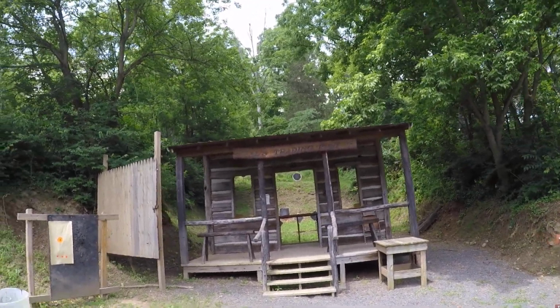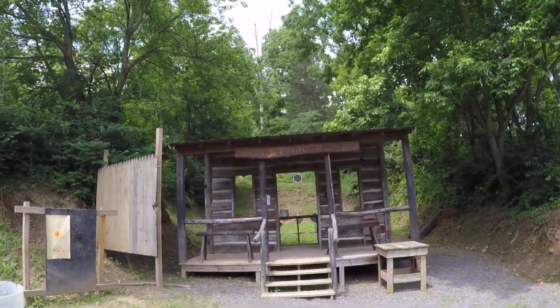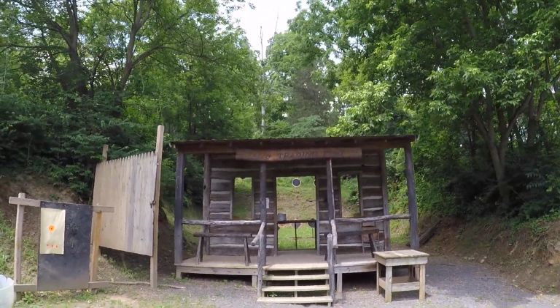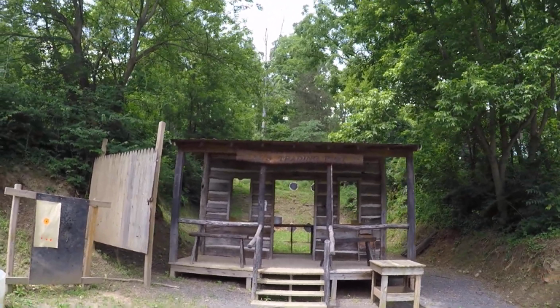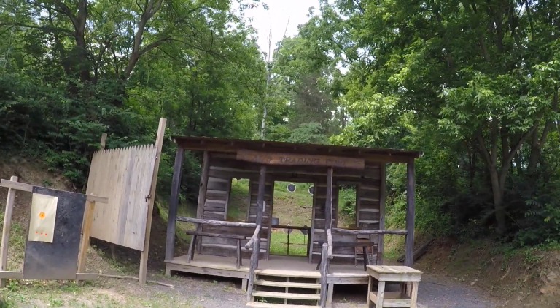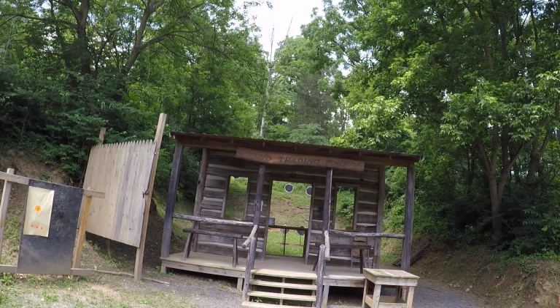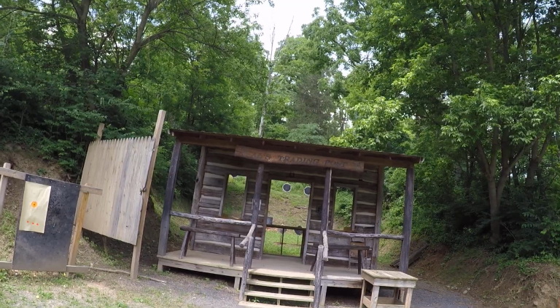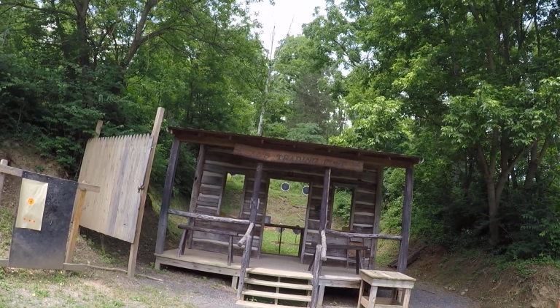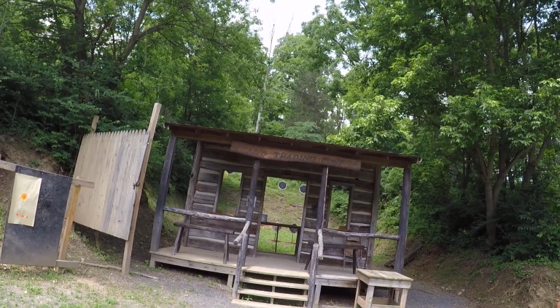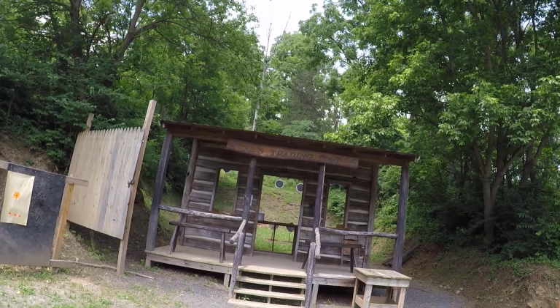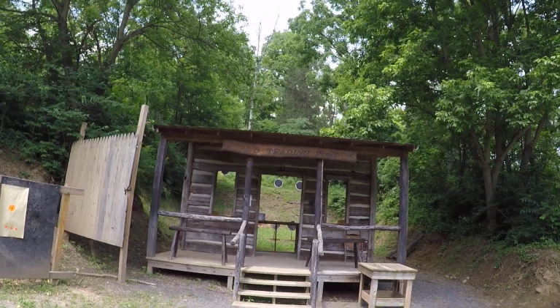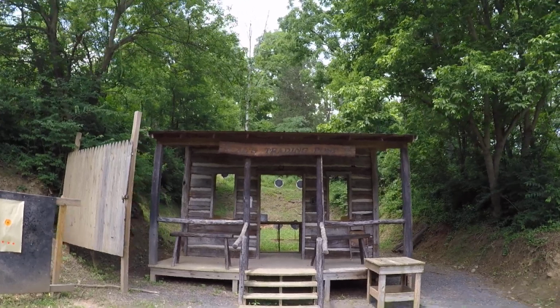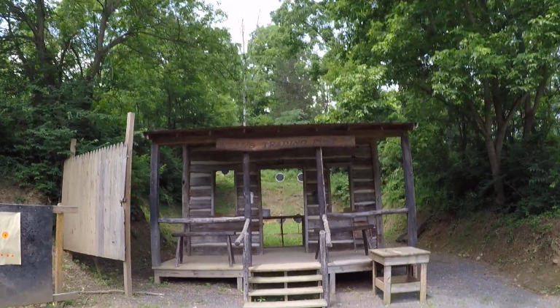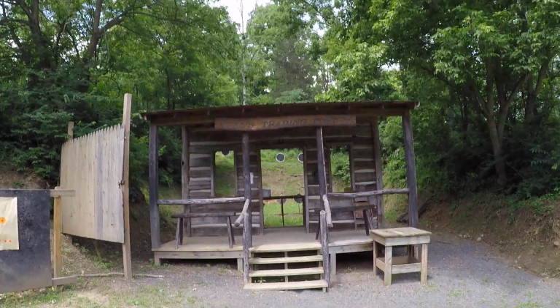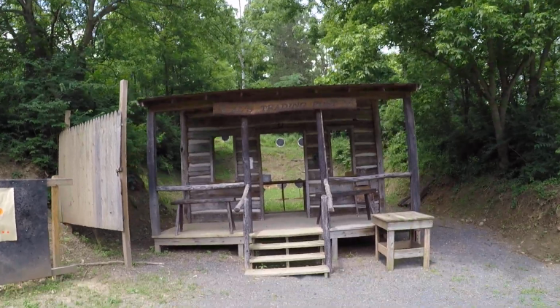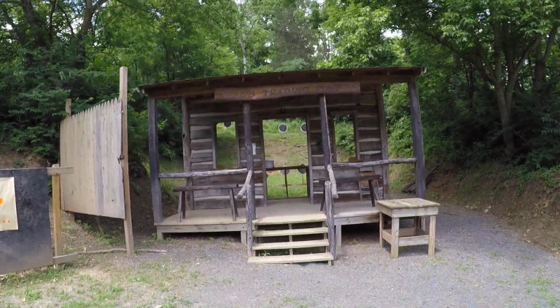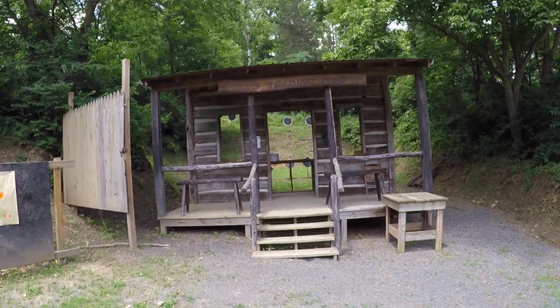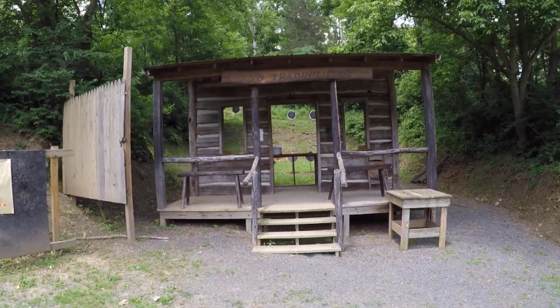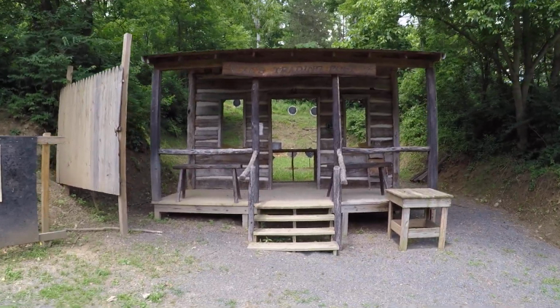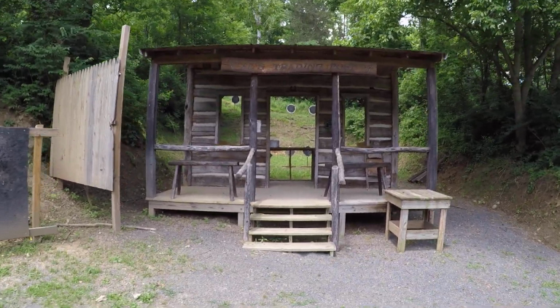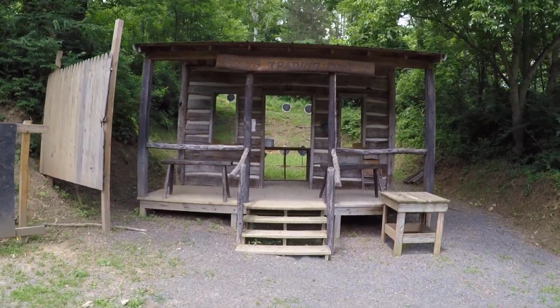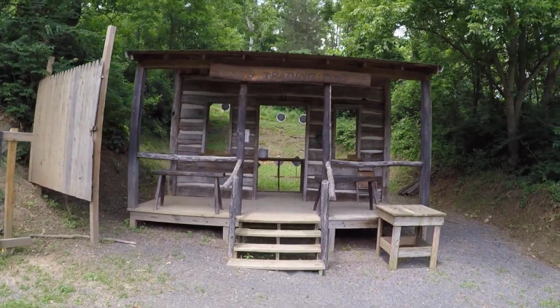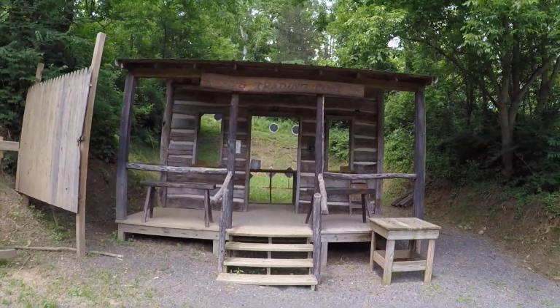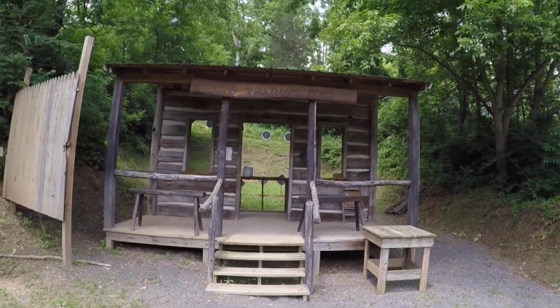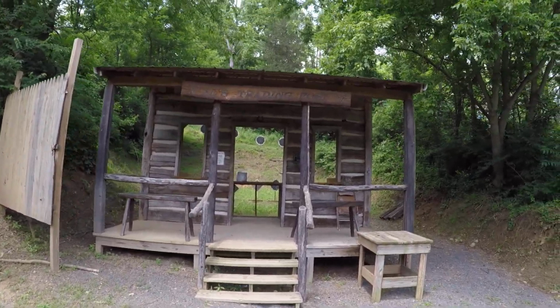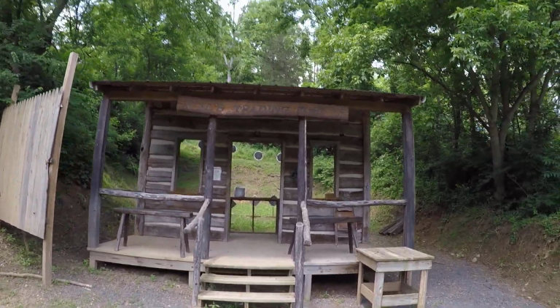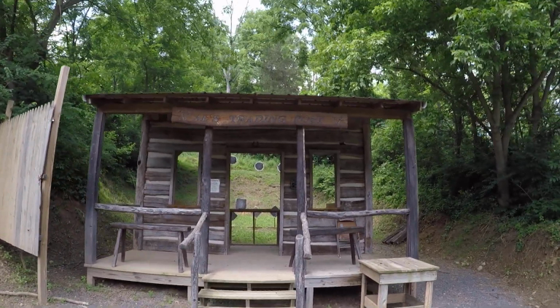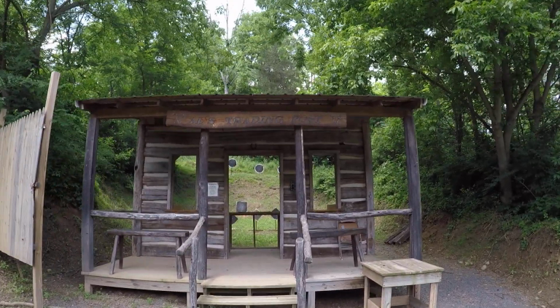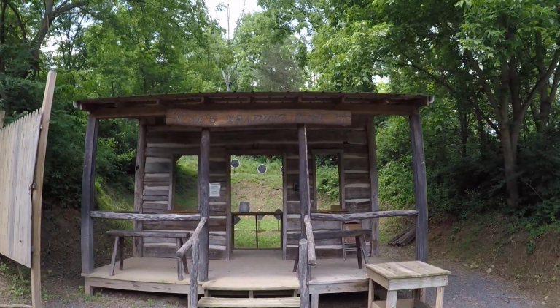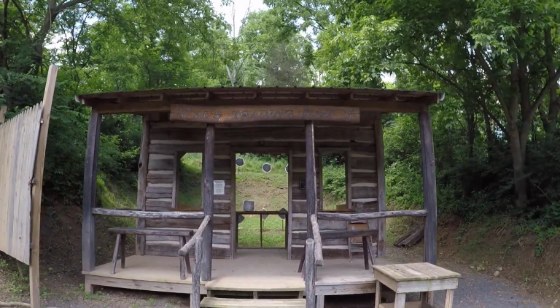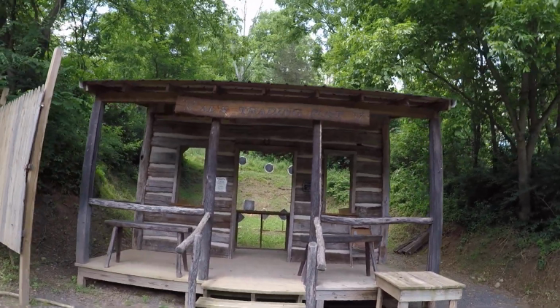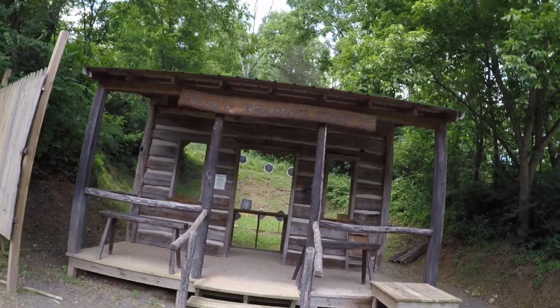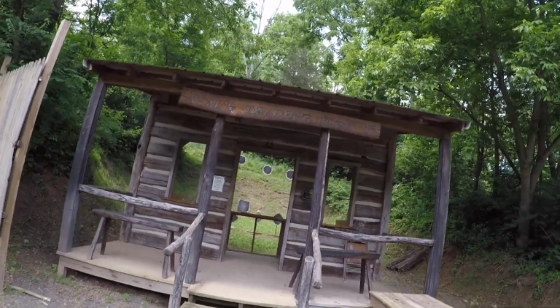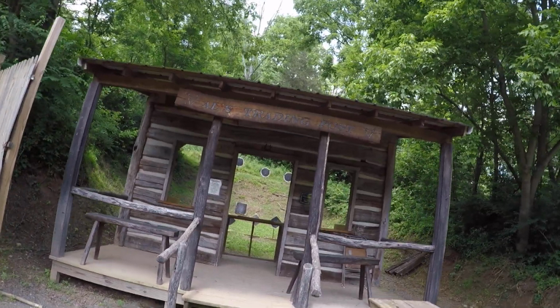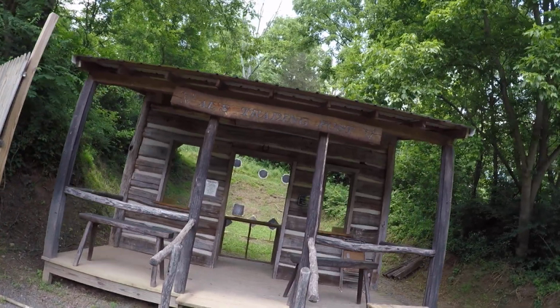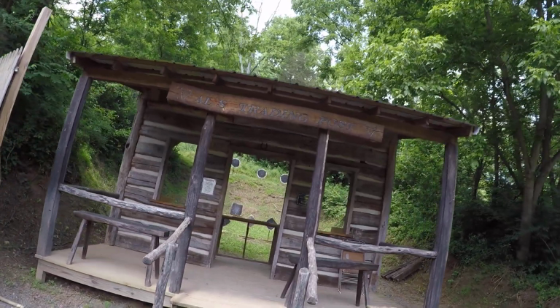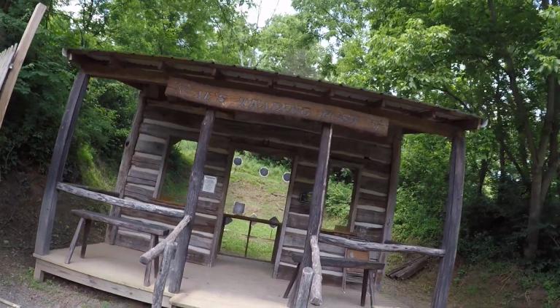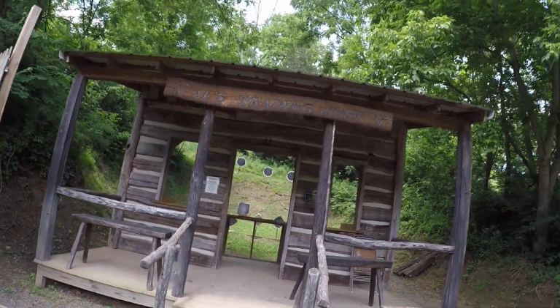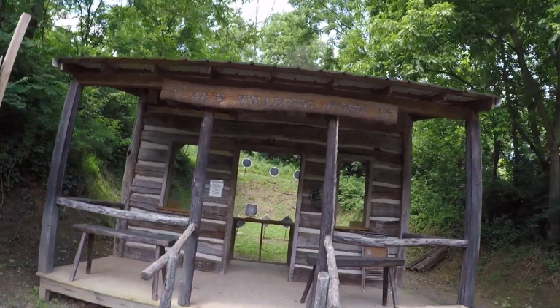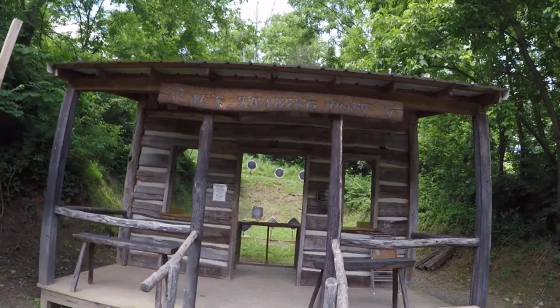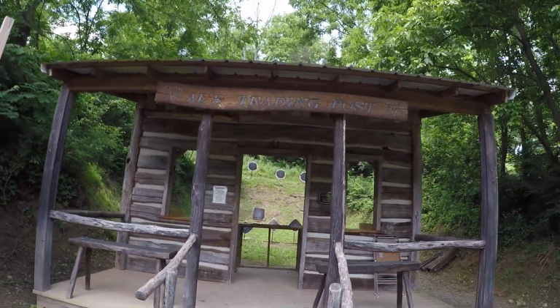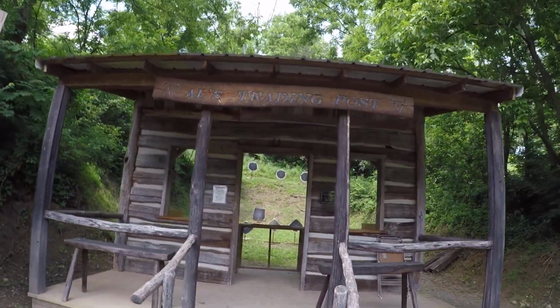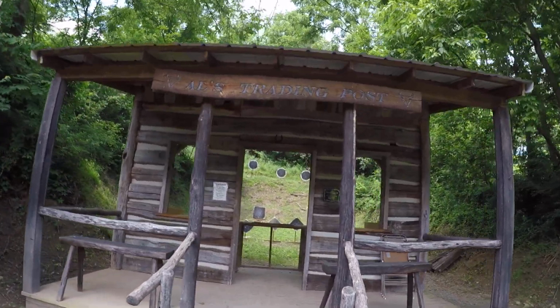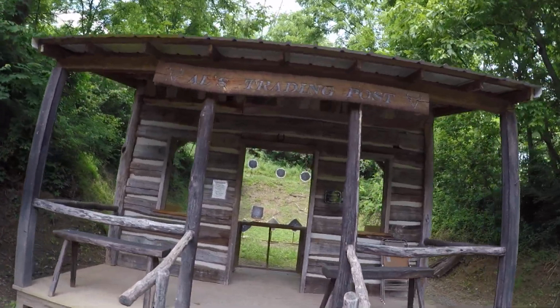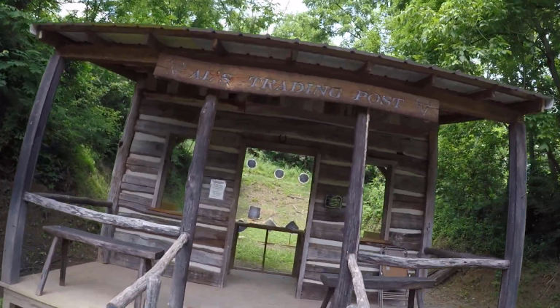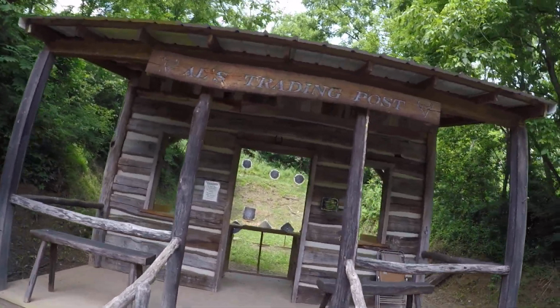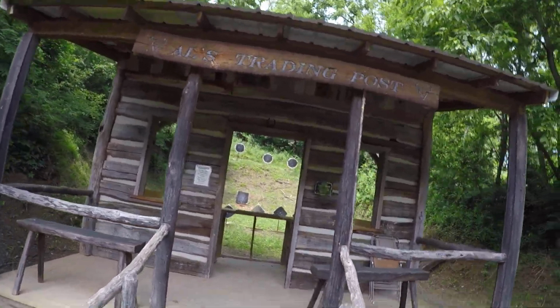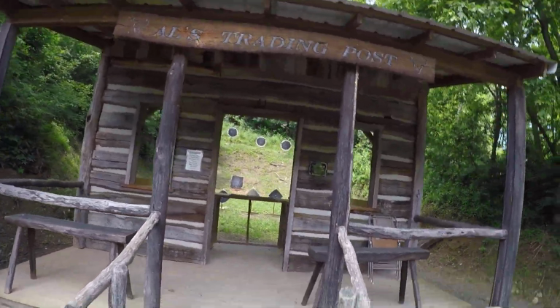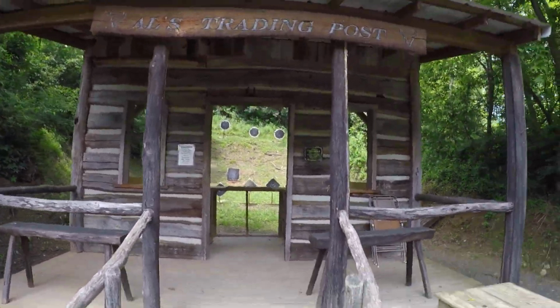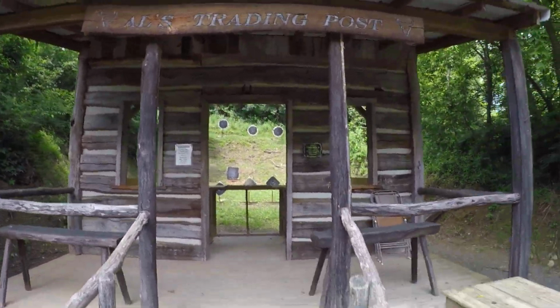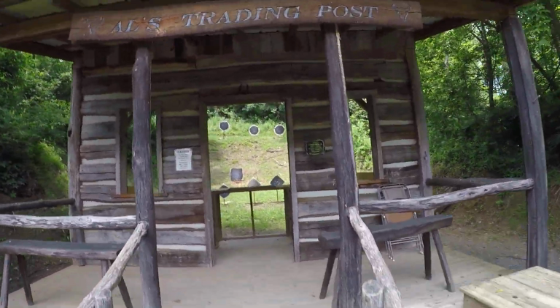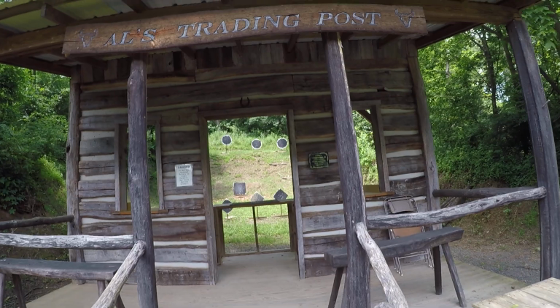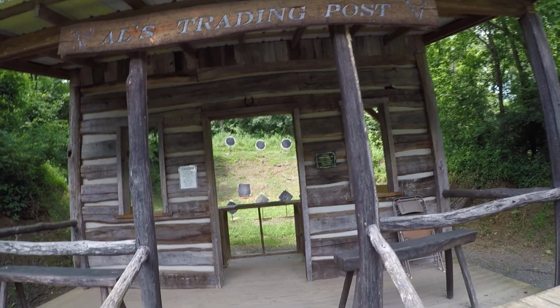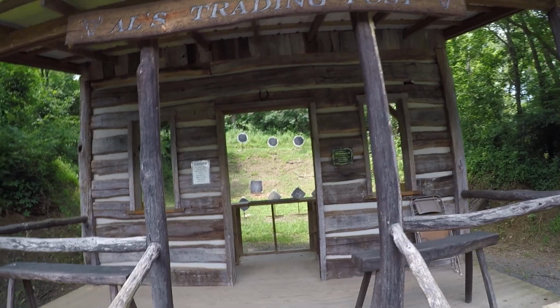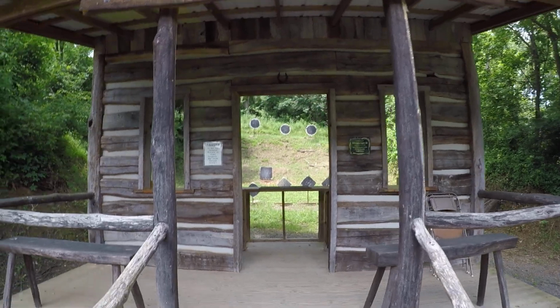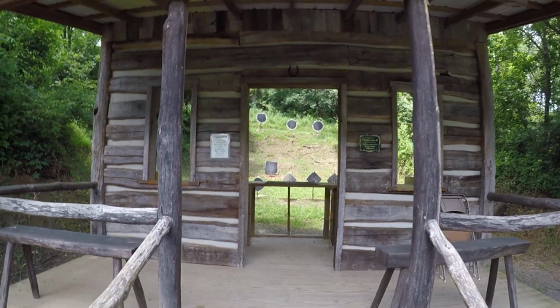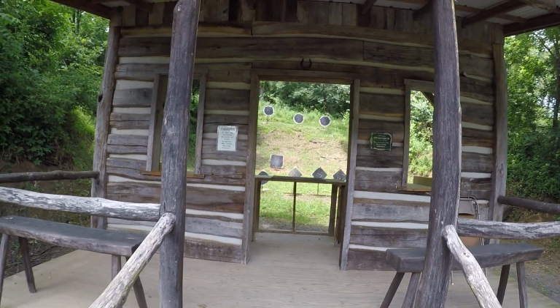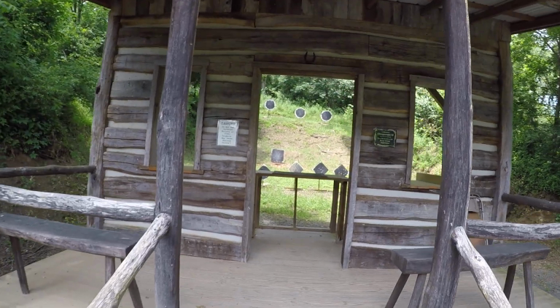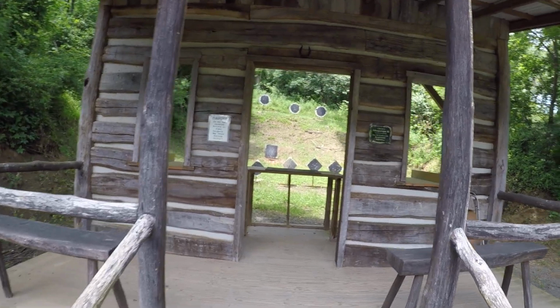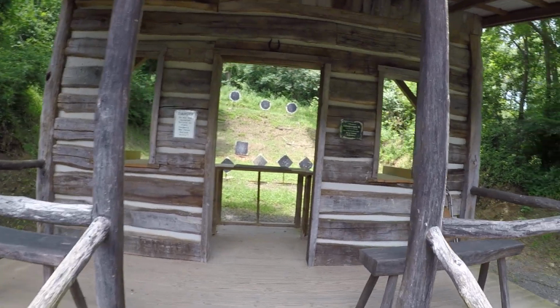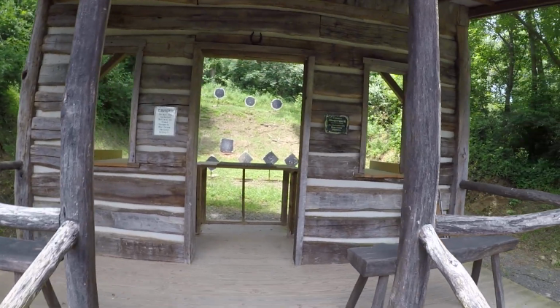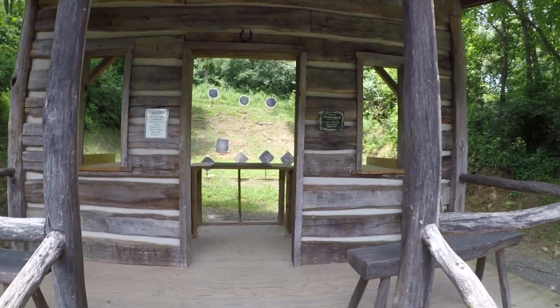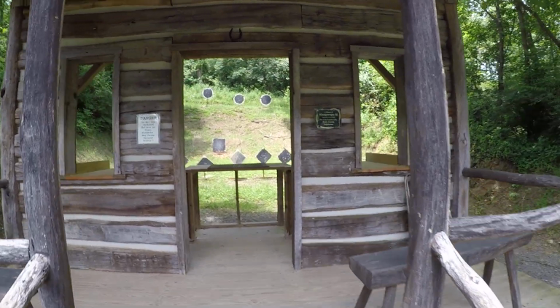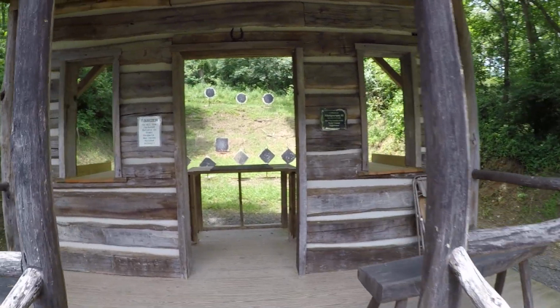This is stage one, Al's Trading Post. It's actually in memory of Albuquerque Al, who was one of the founders of the Perry County Regulators.